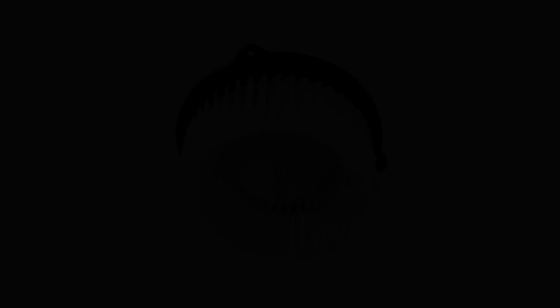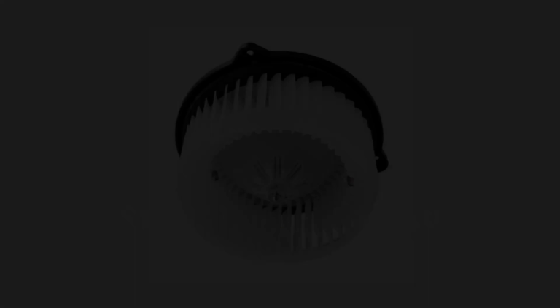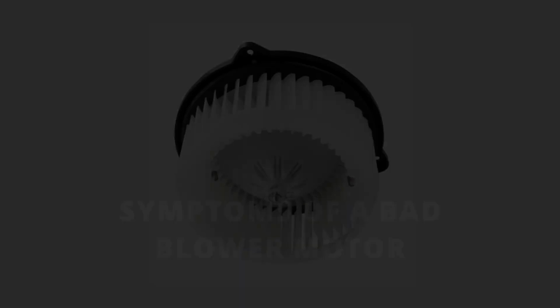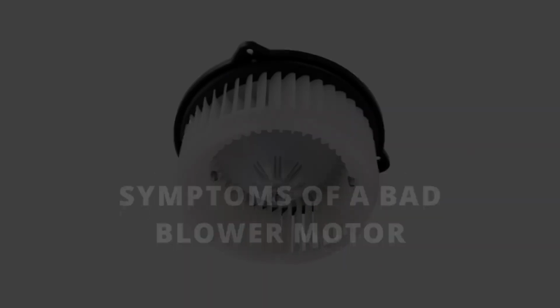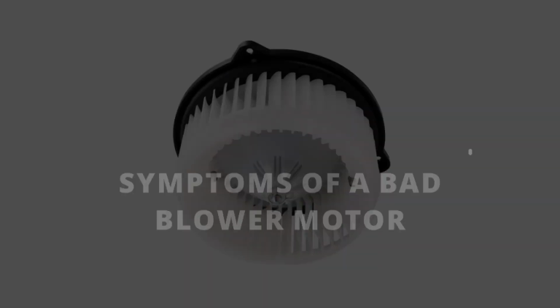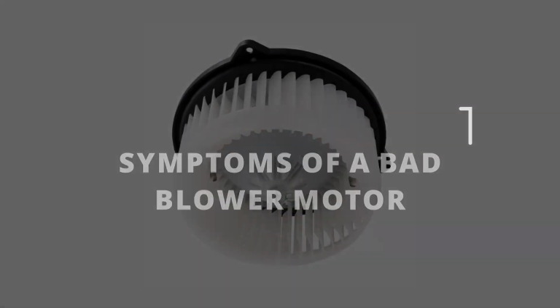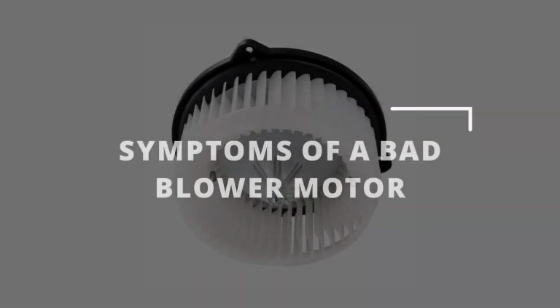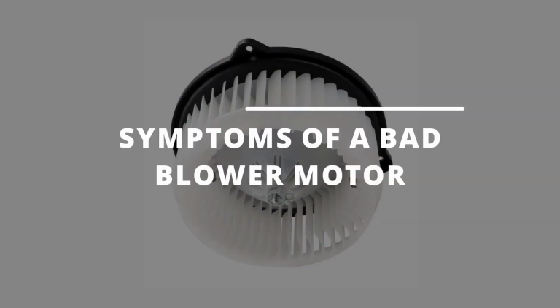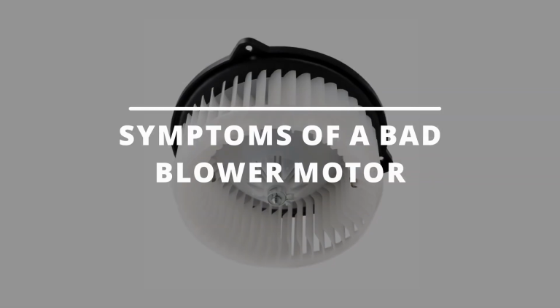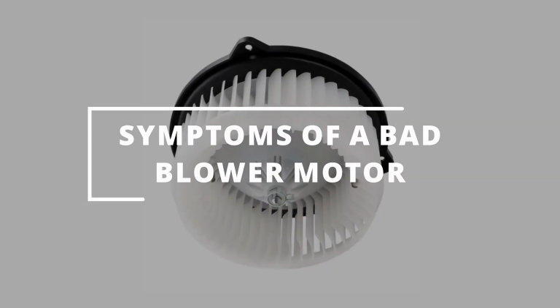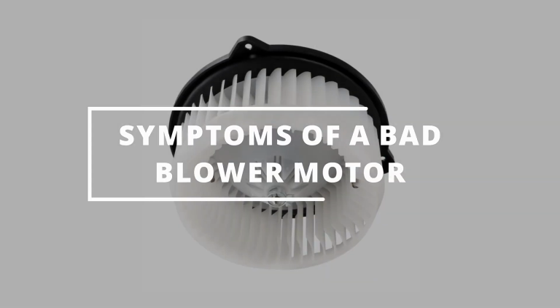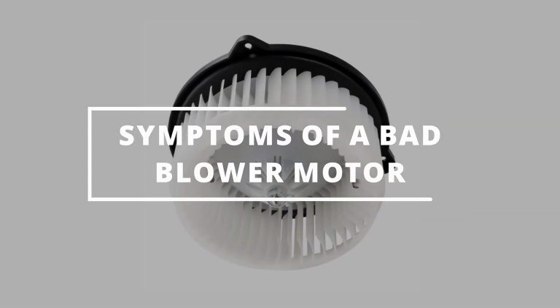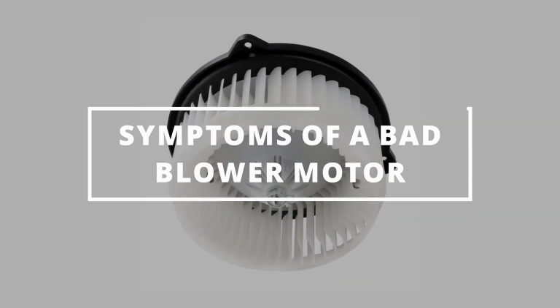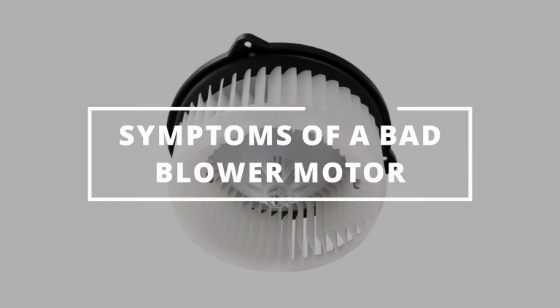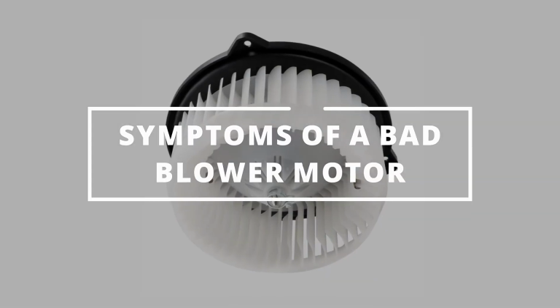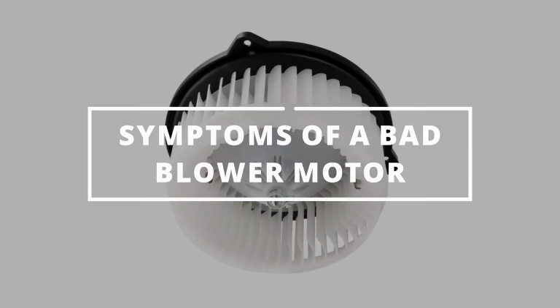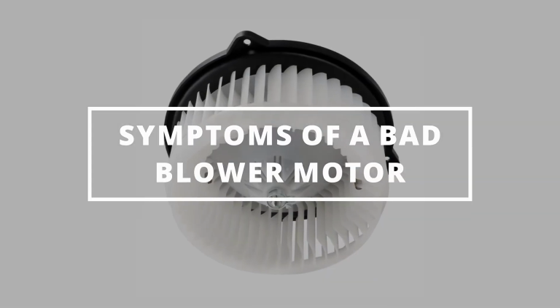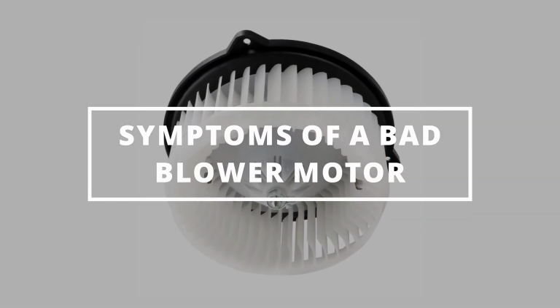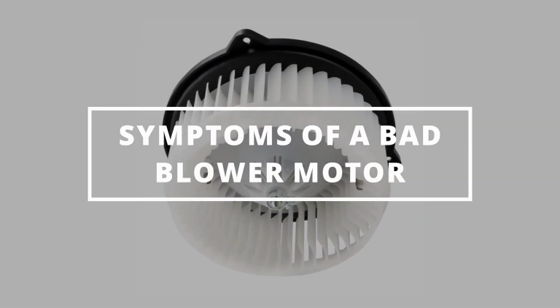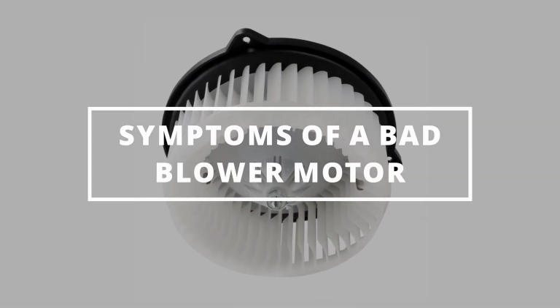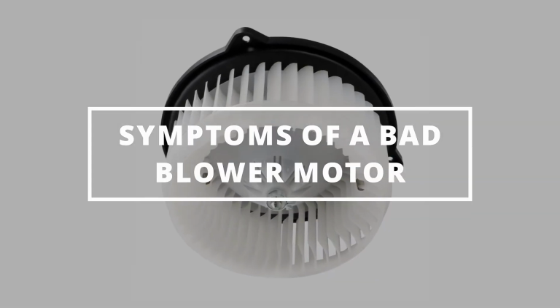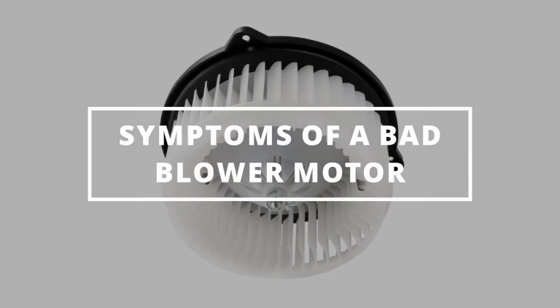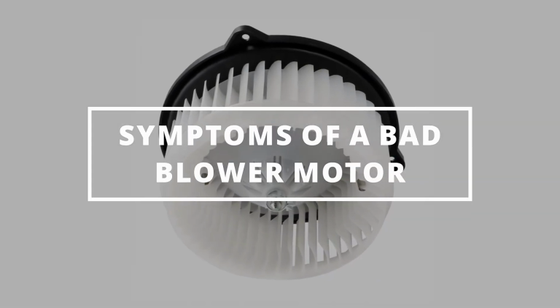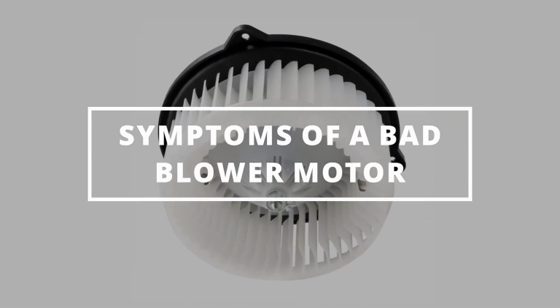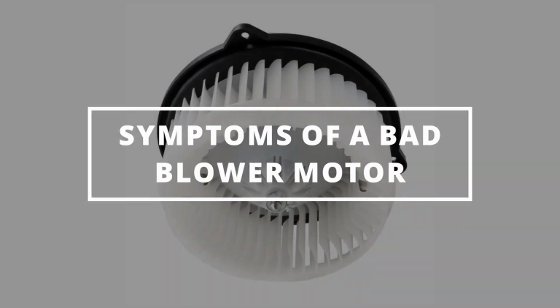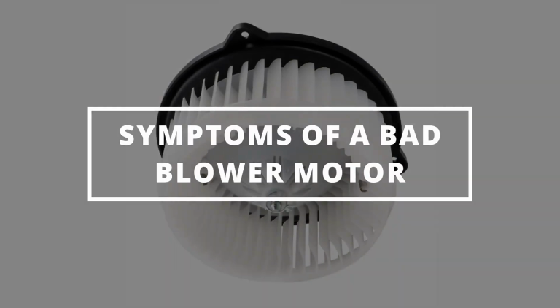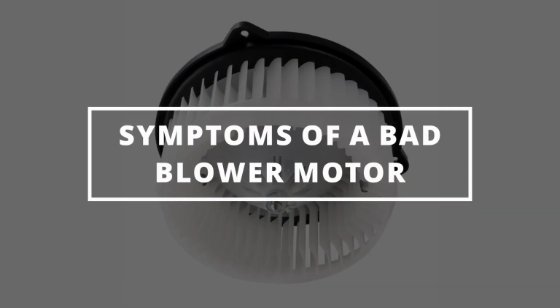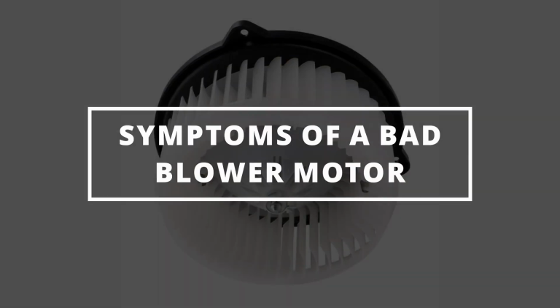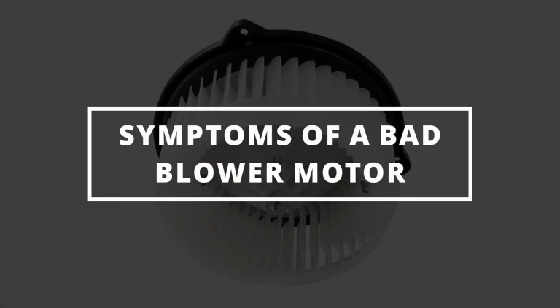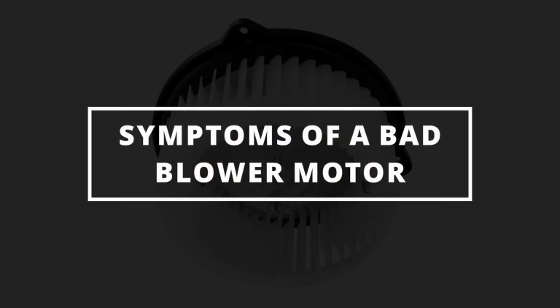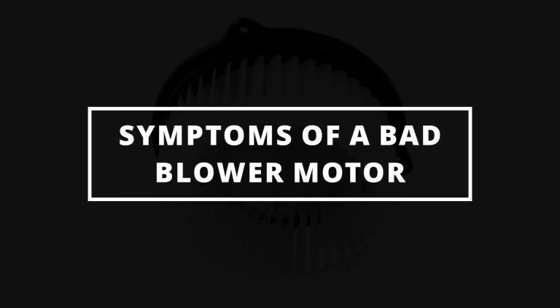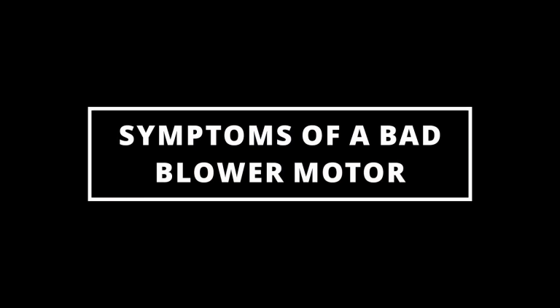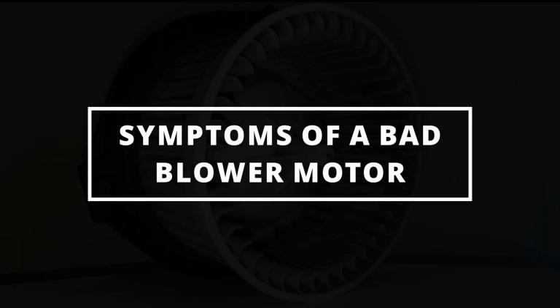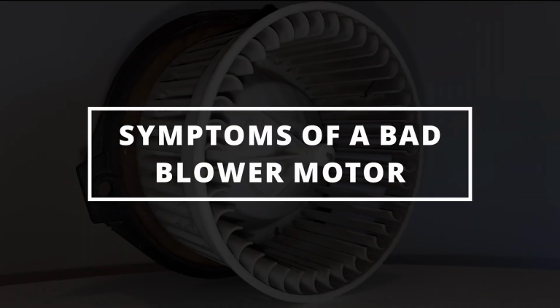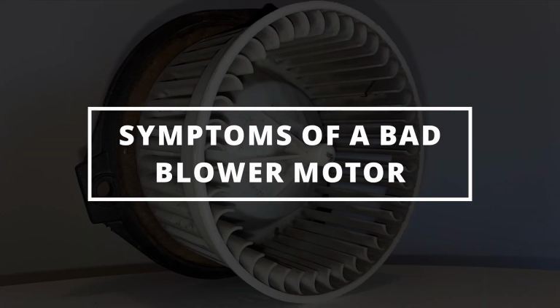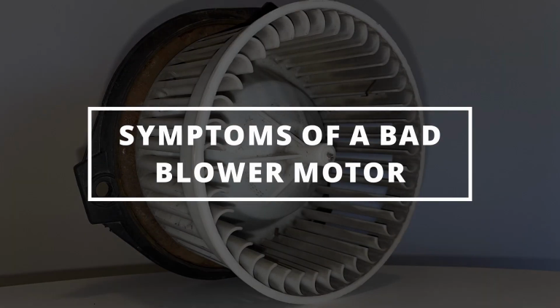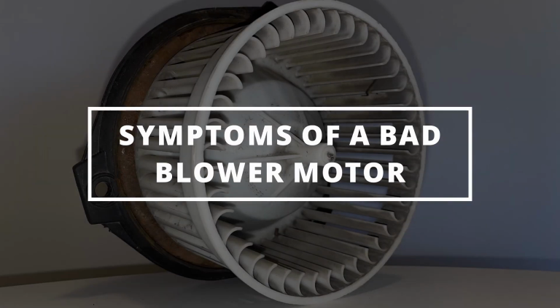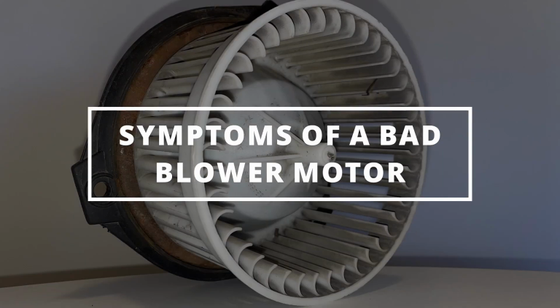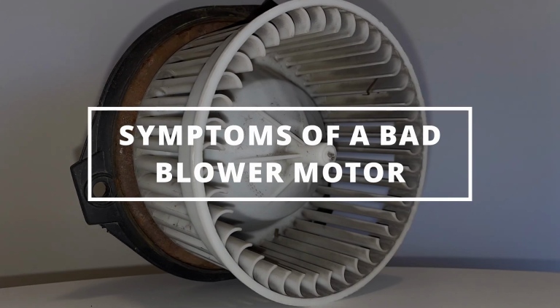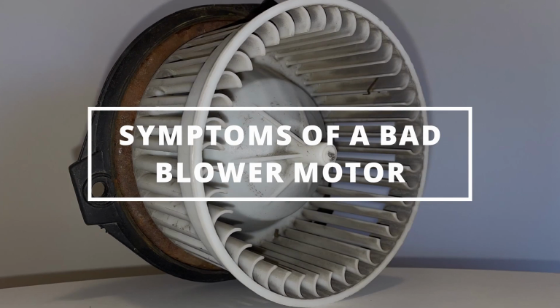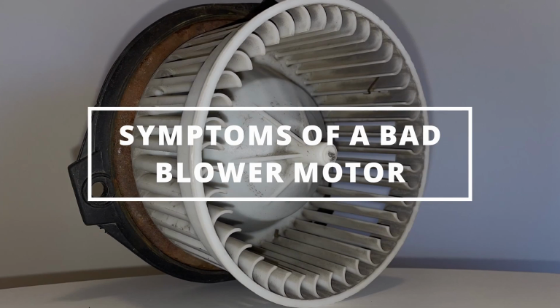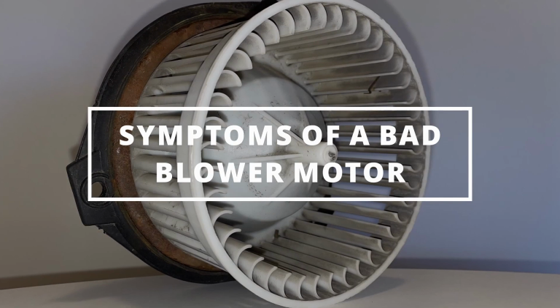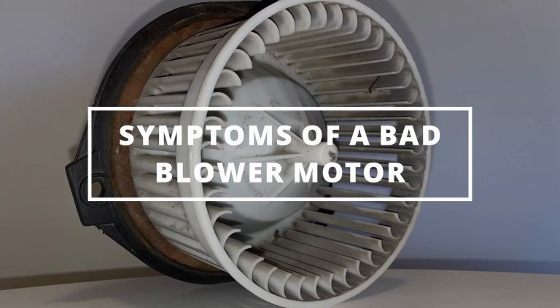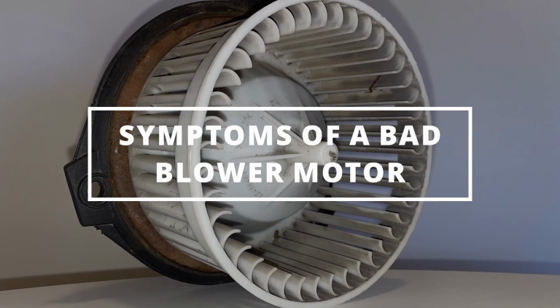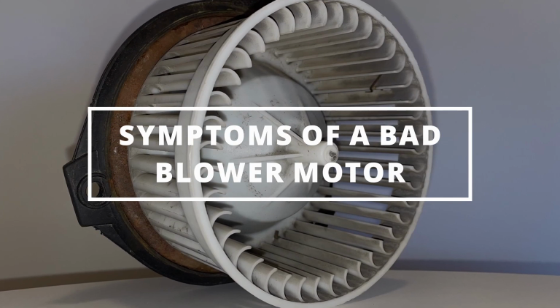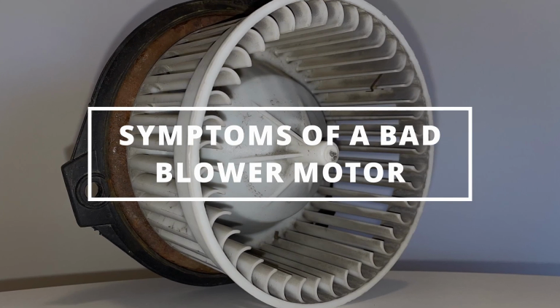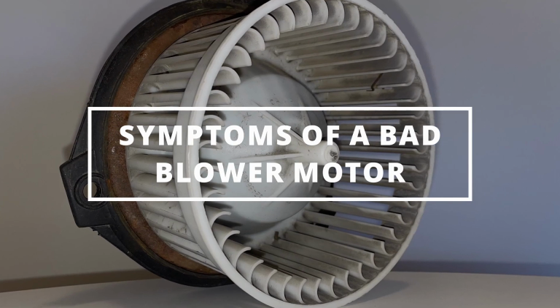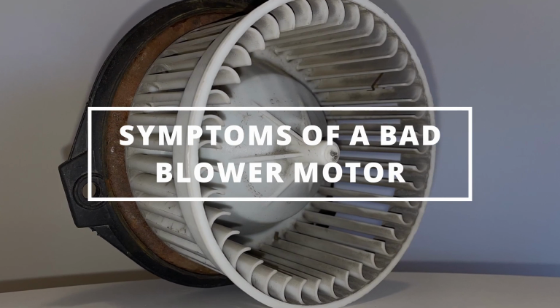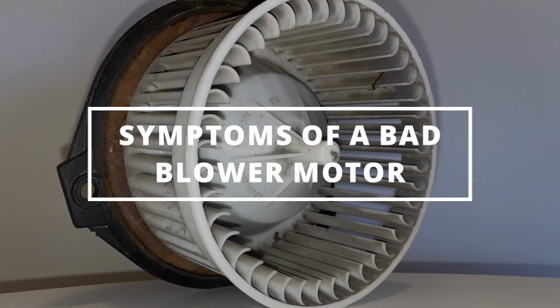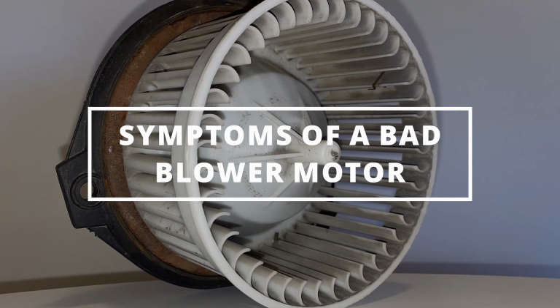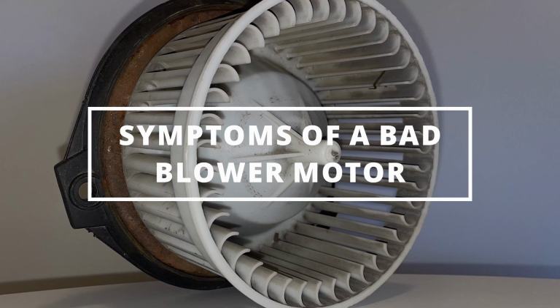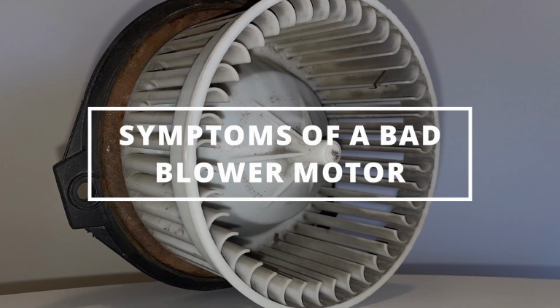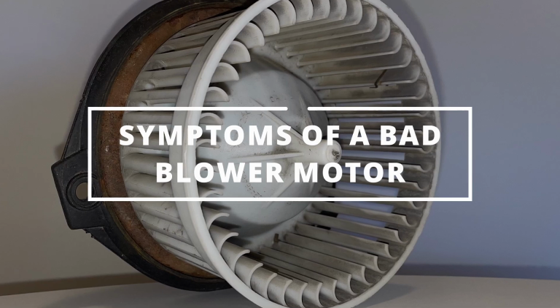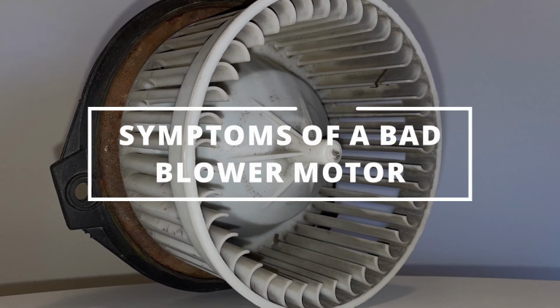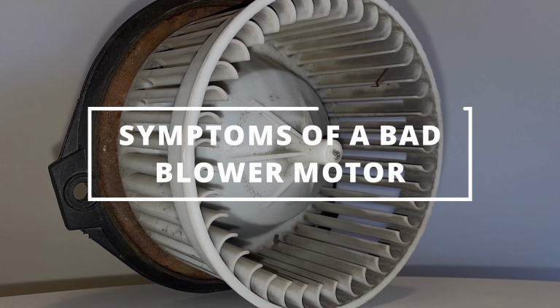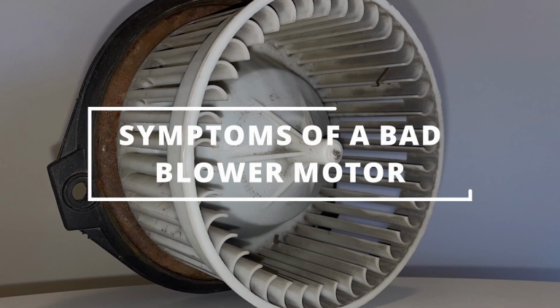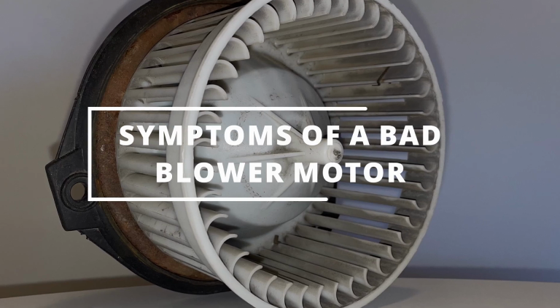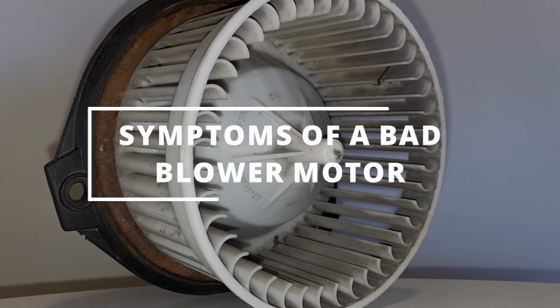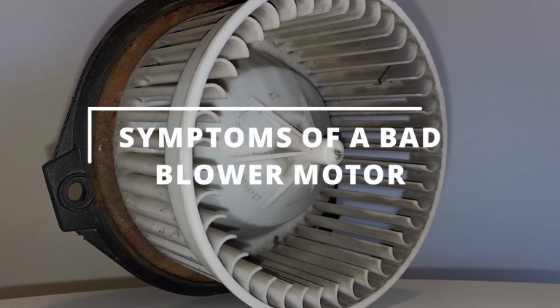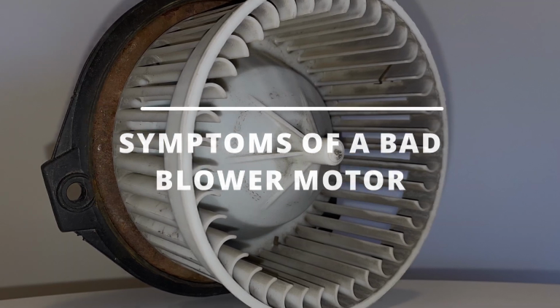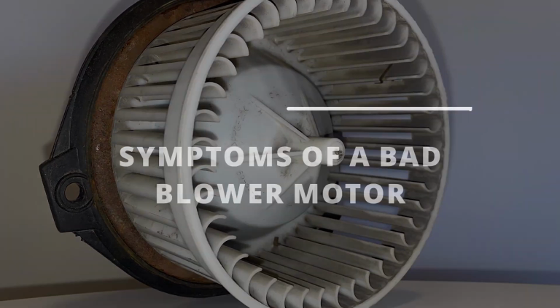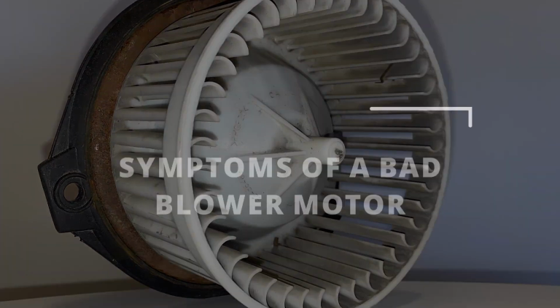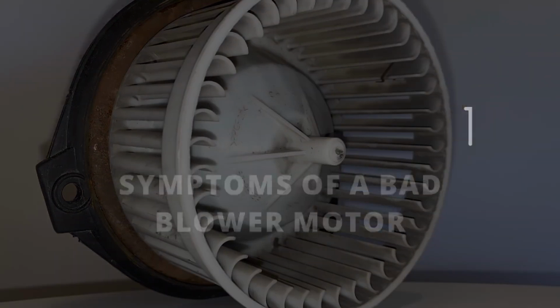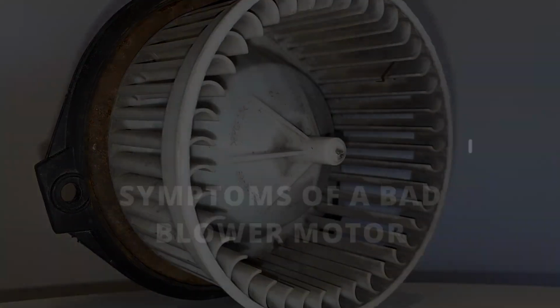I hope you guys are all having a productive day. Easy Autofix here, and today we're going to learn symptoms of a bad blower motor.